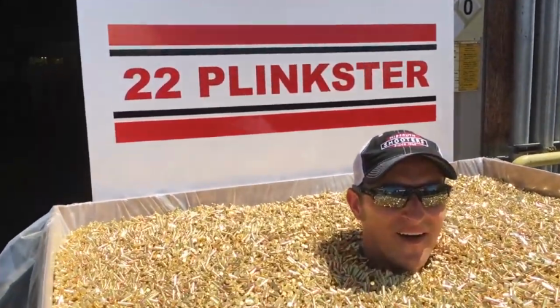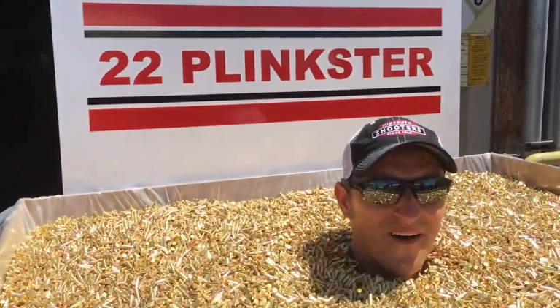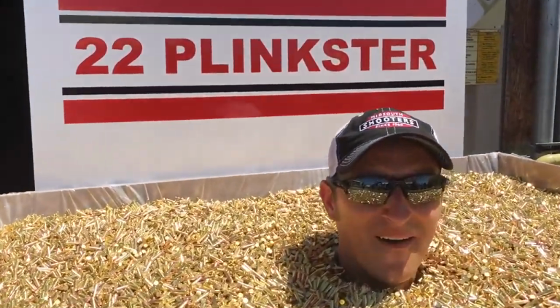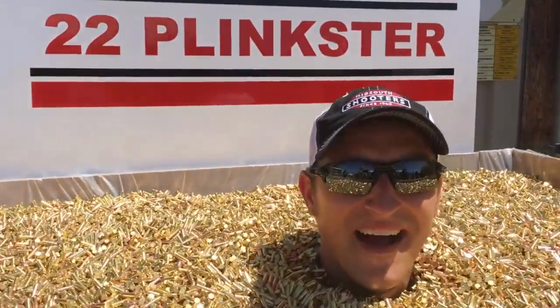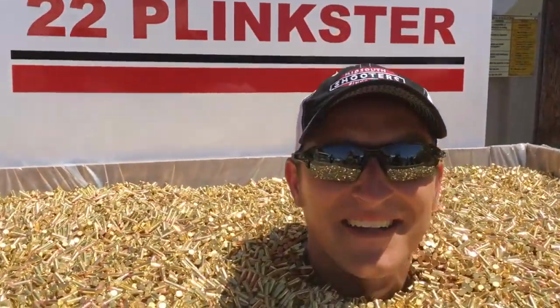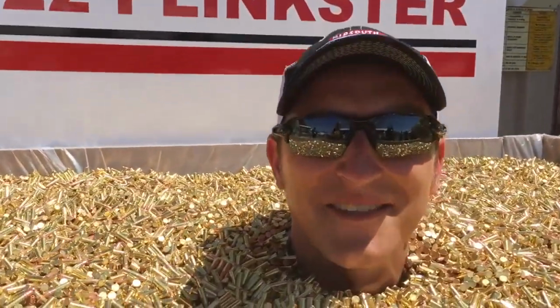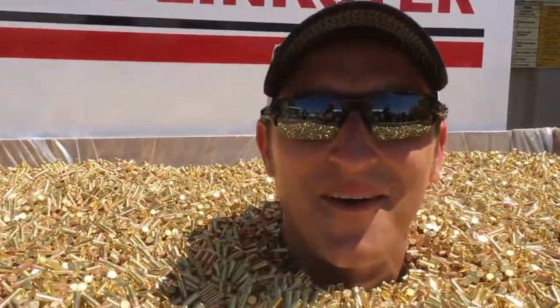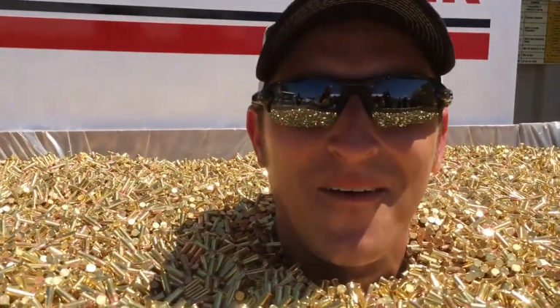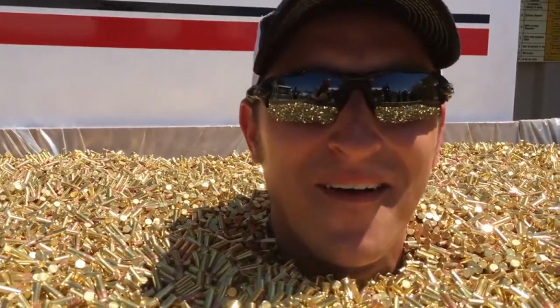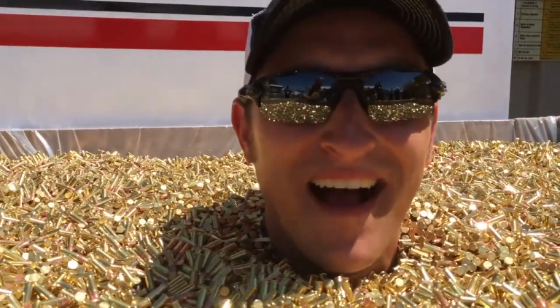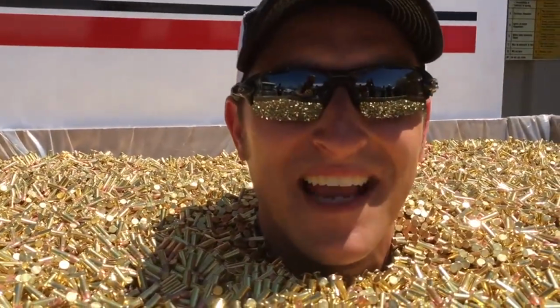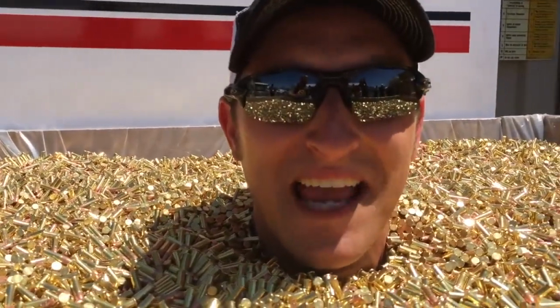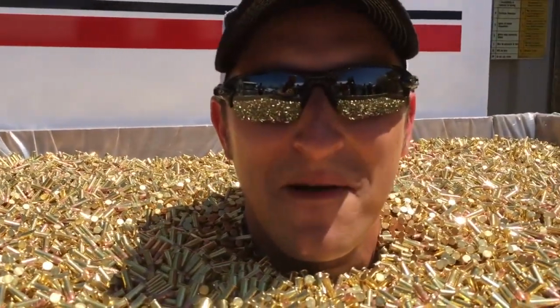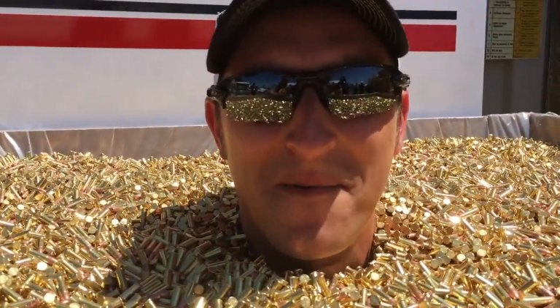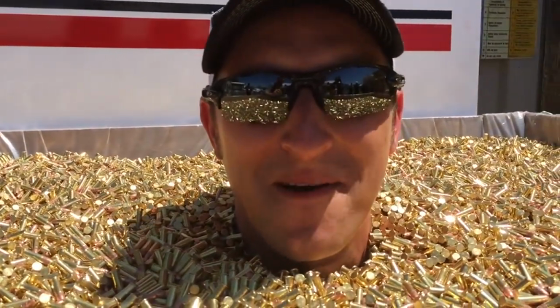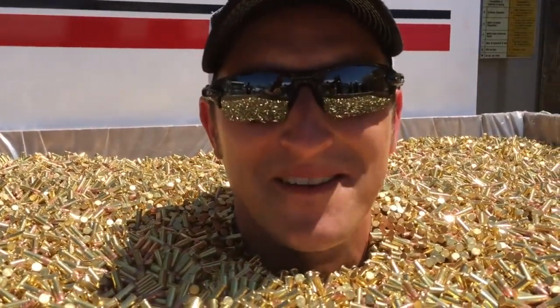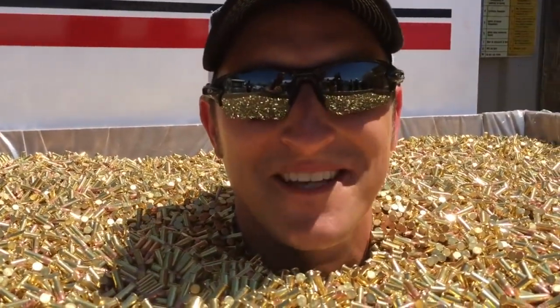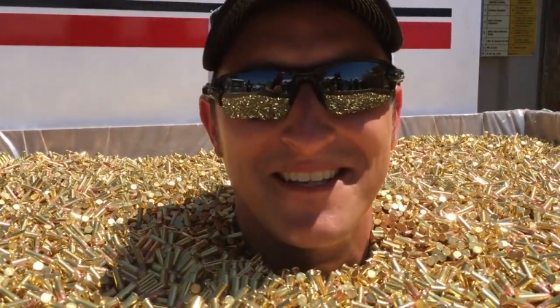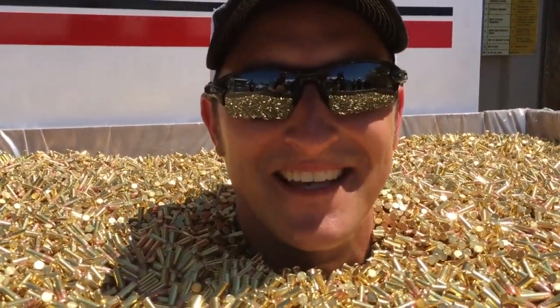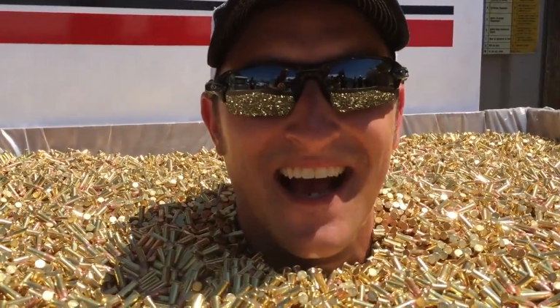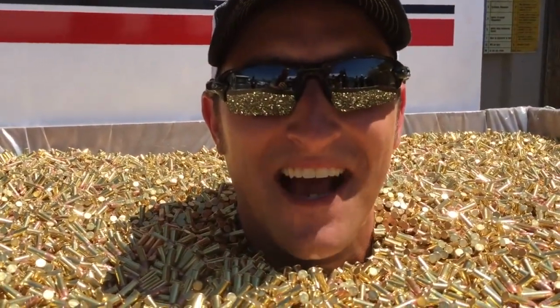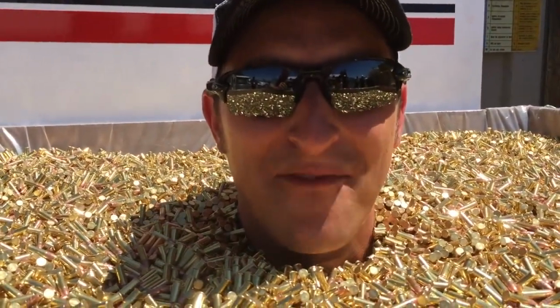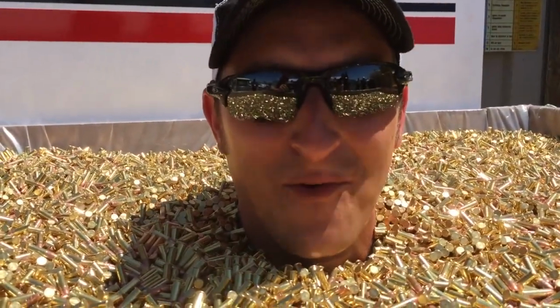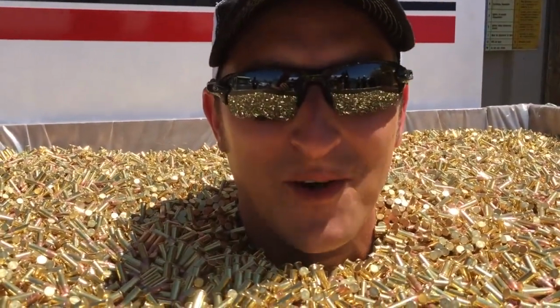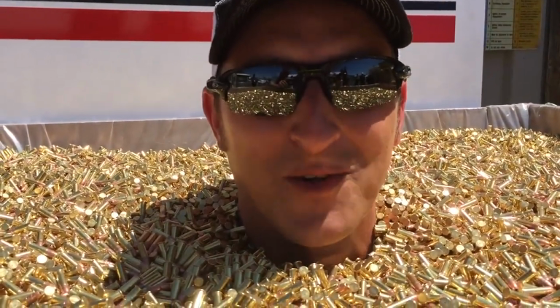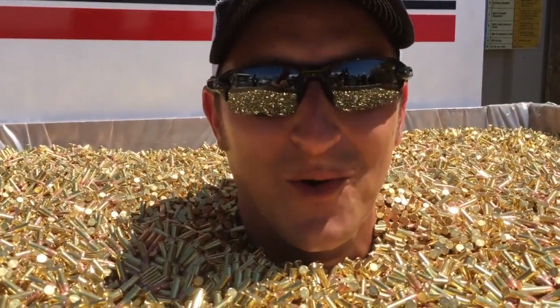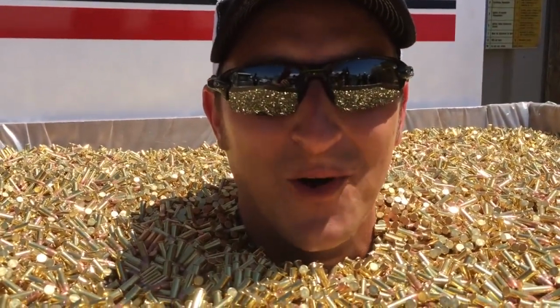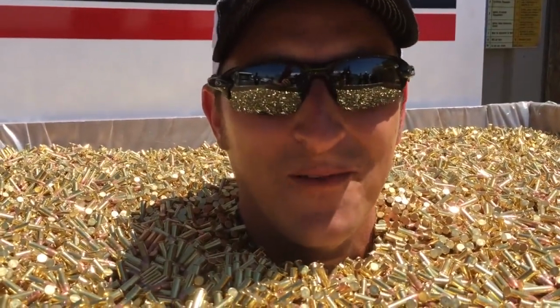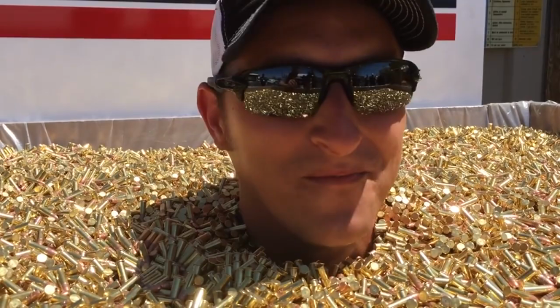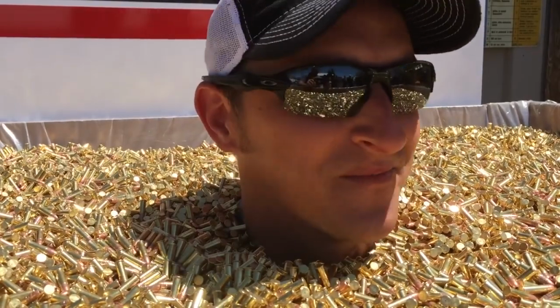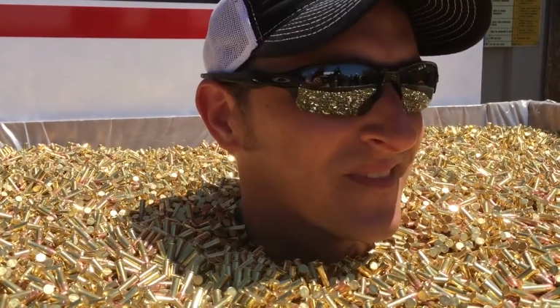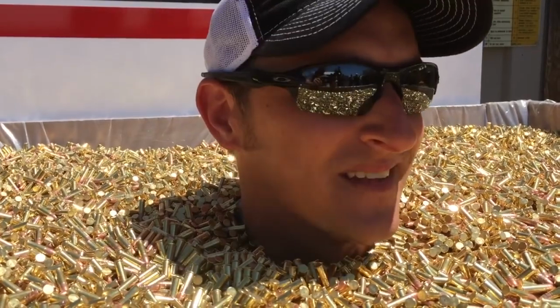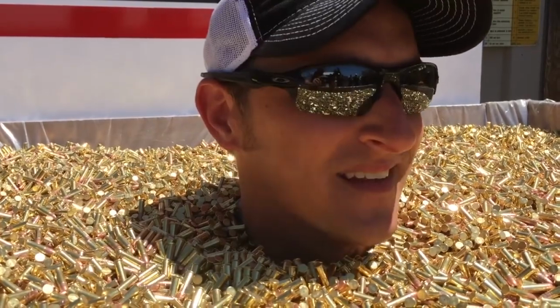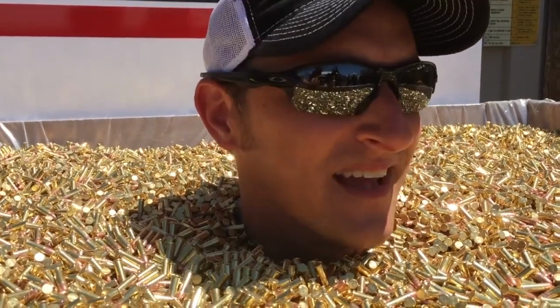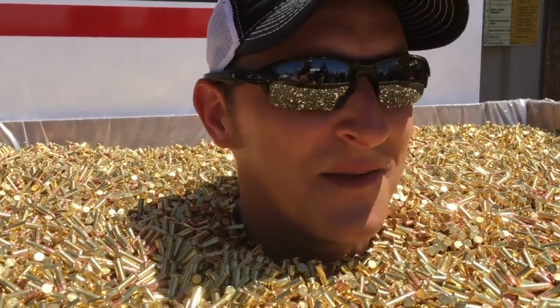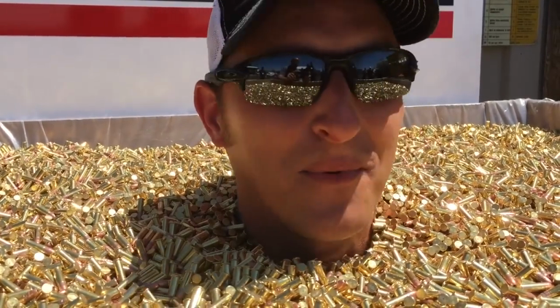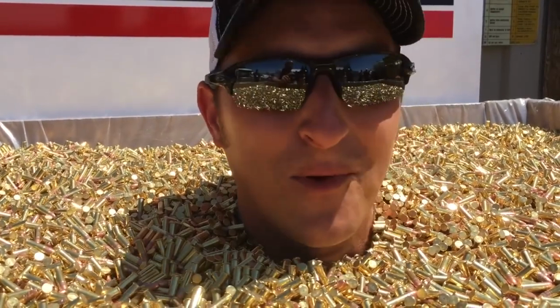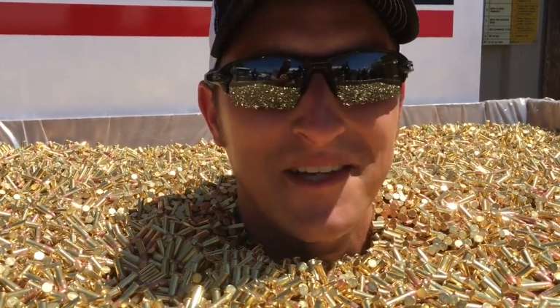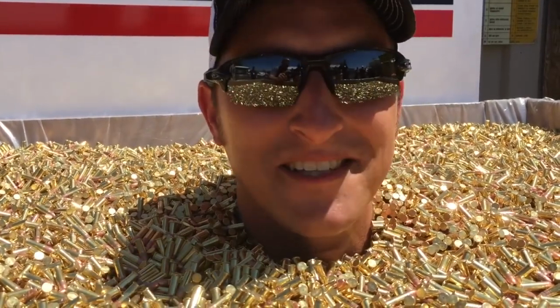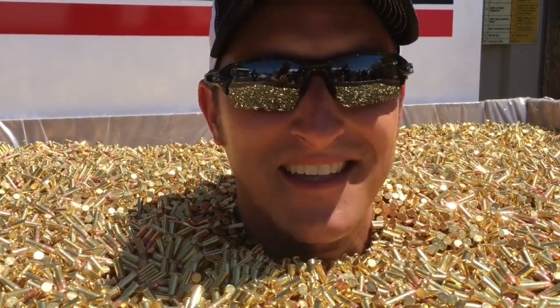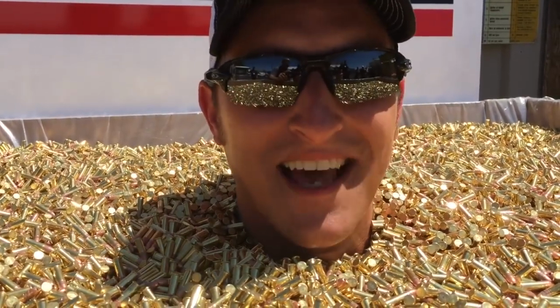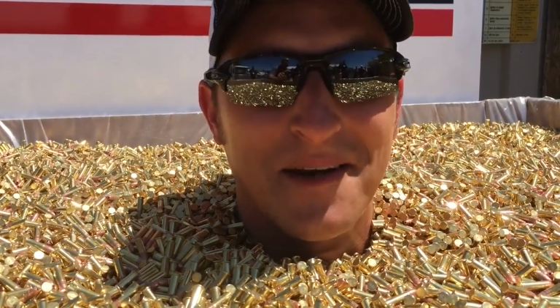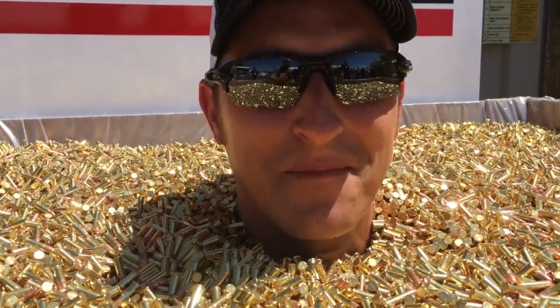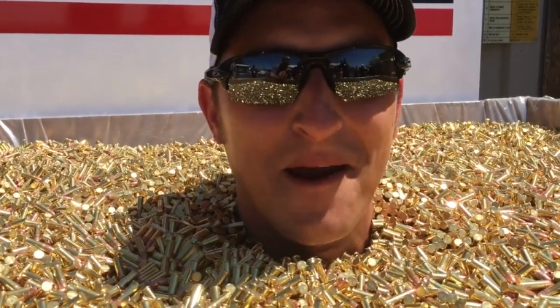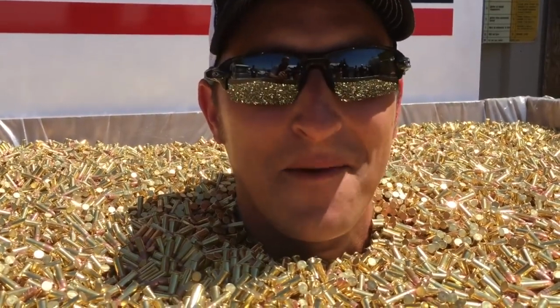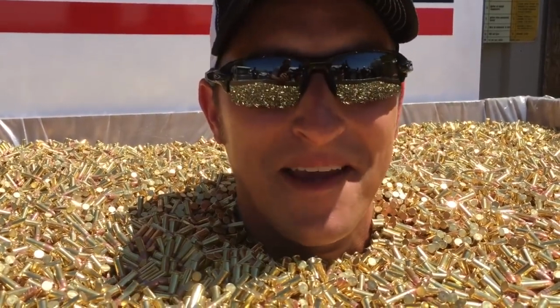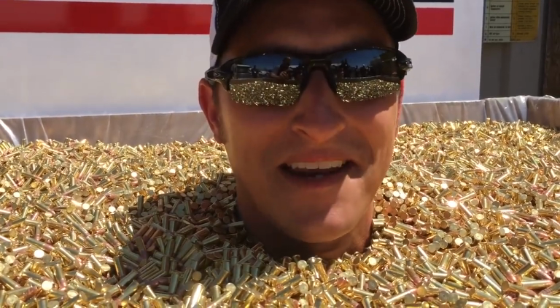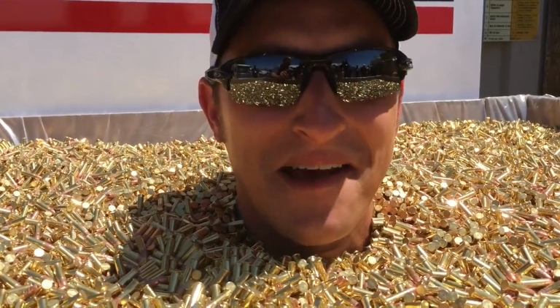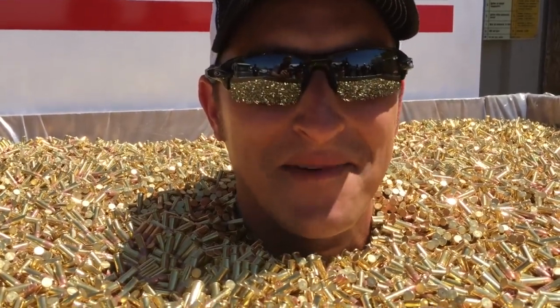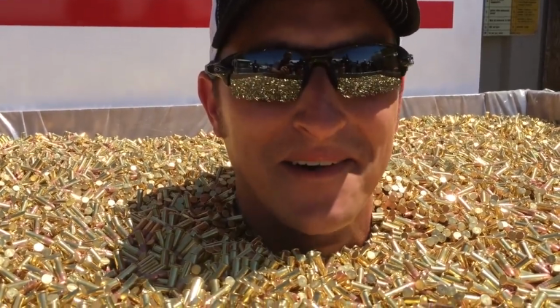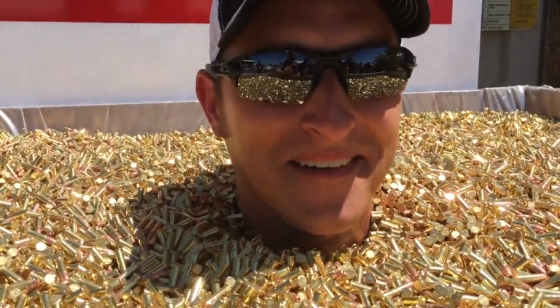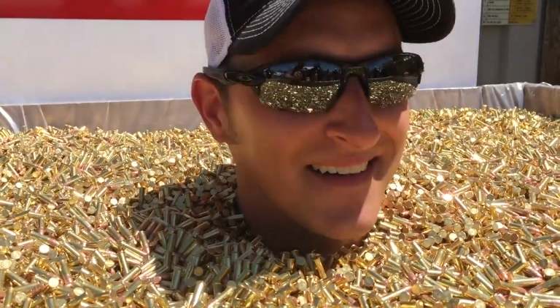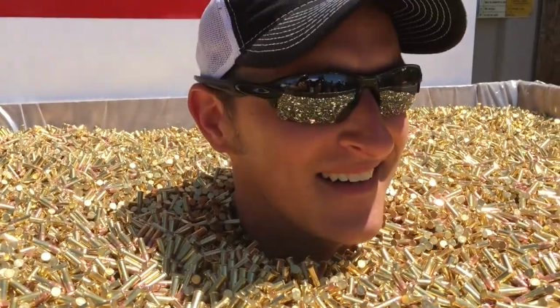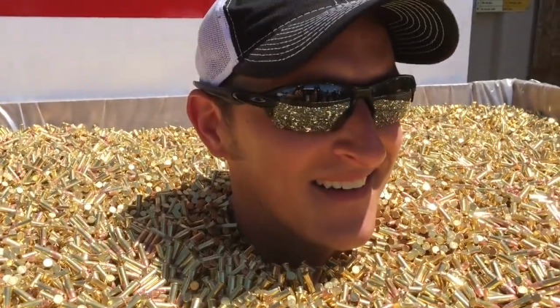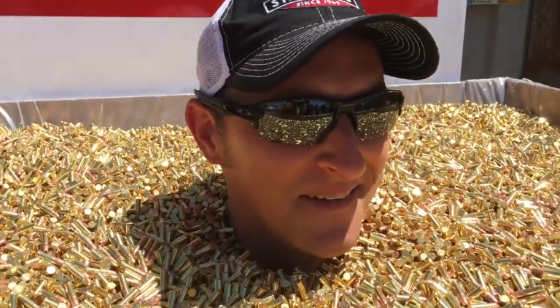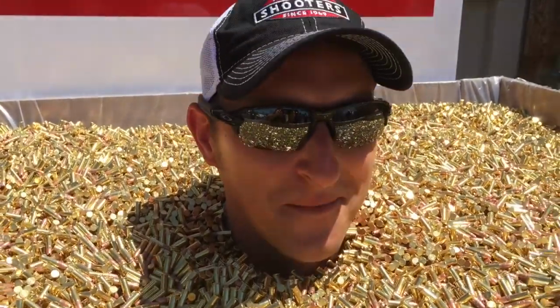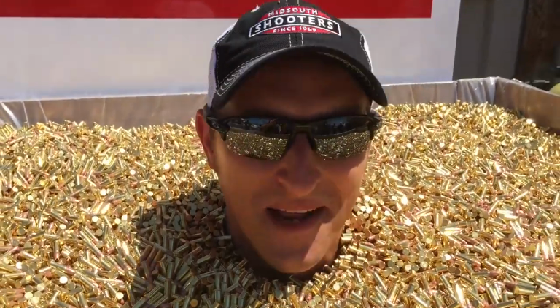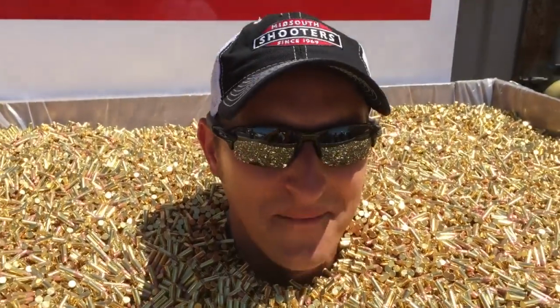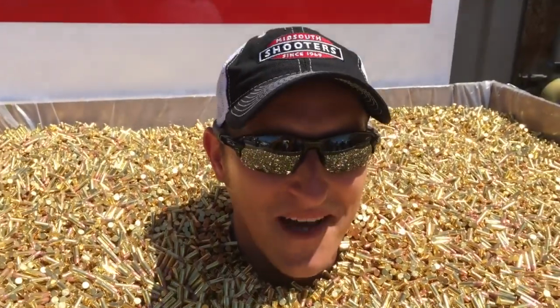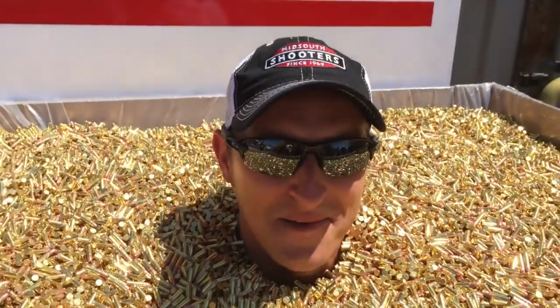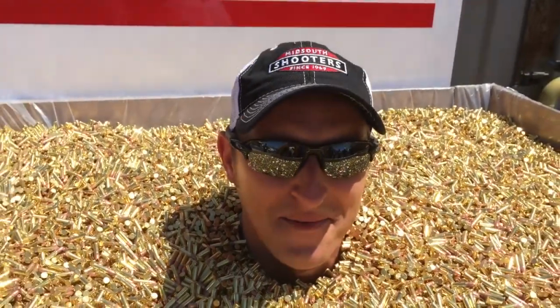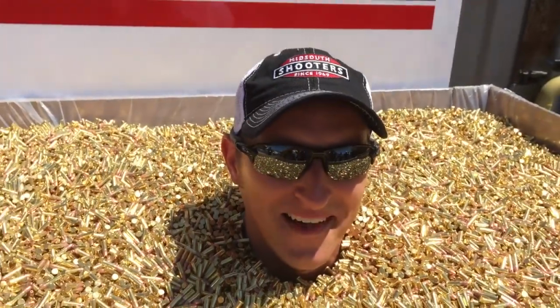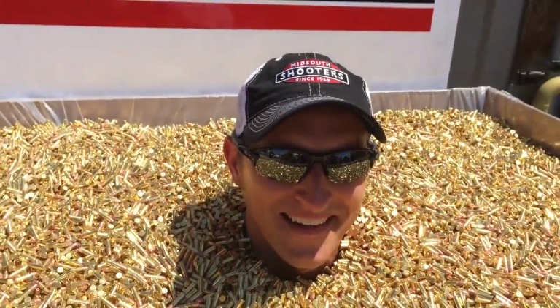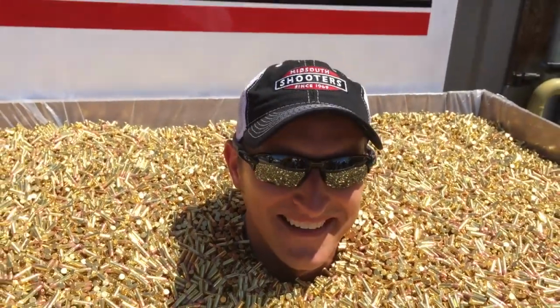I came up here at CCI for a tour and the employees decided to bury me in ammo — but I'm not complaining!